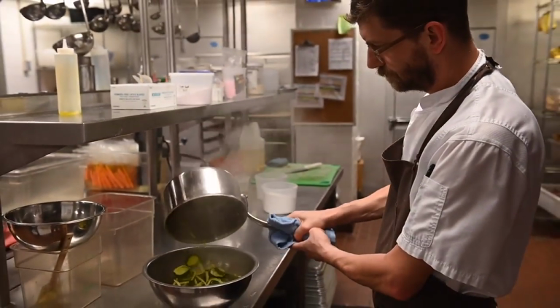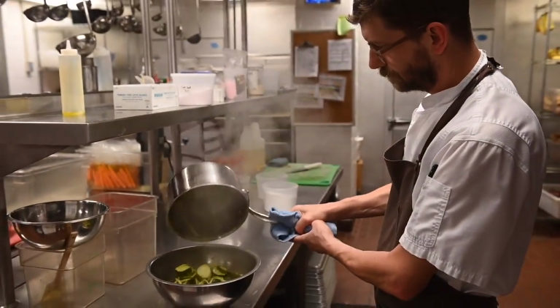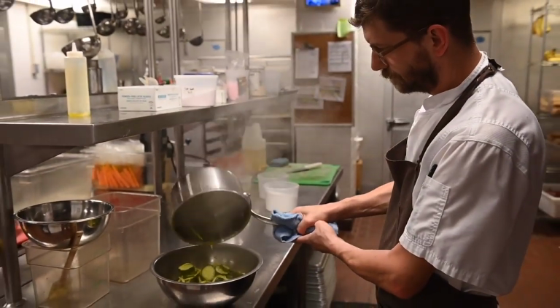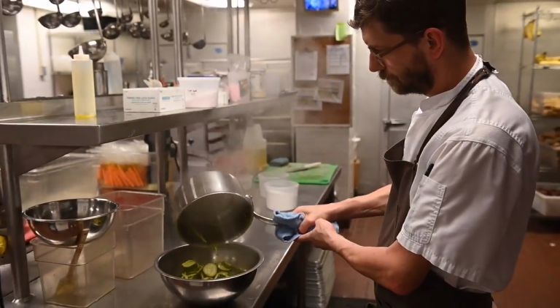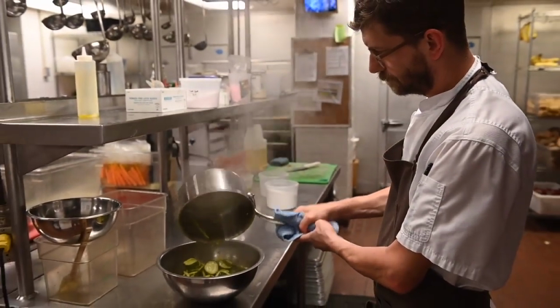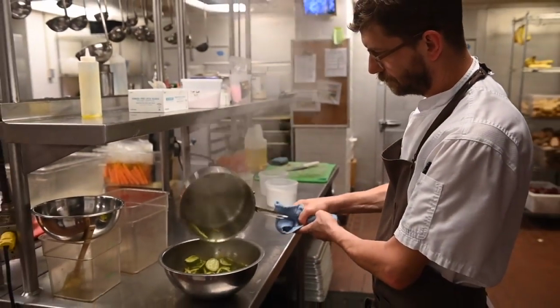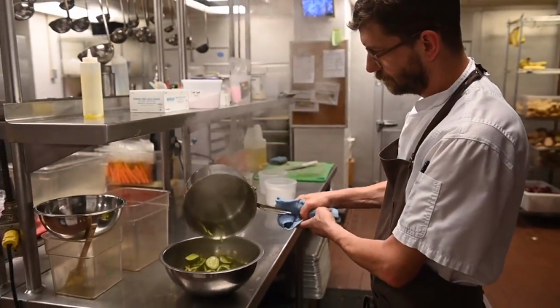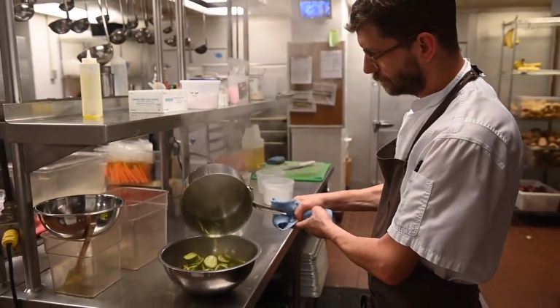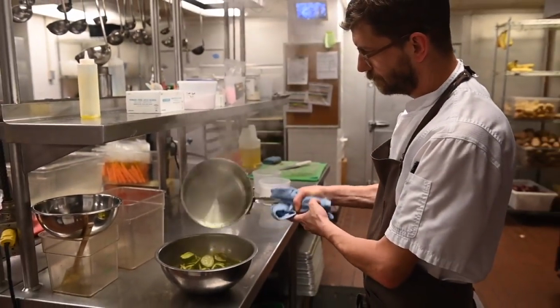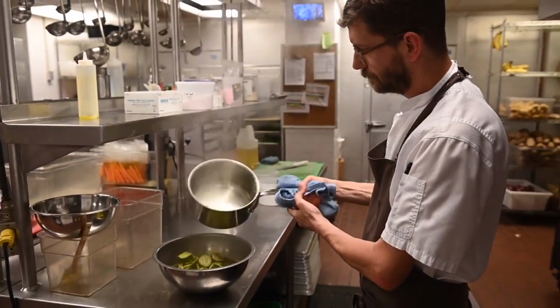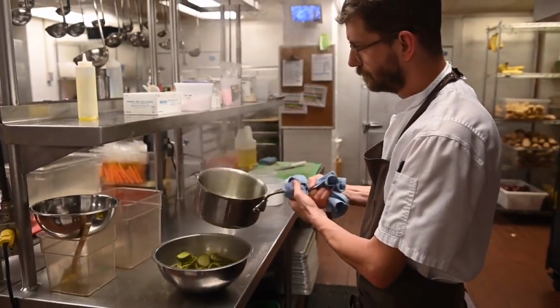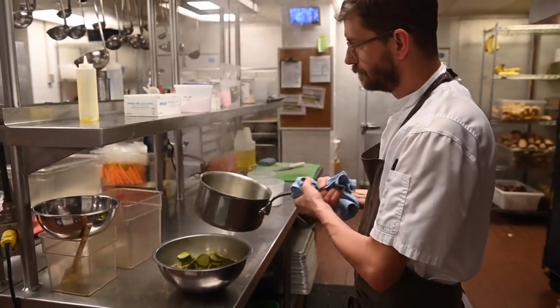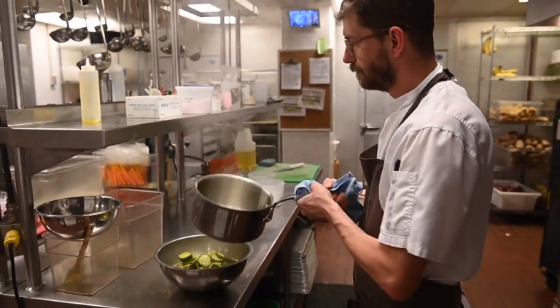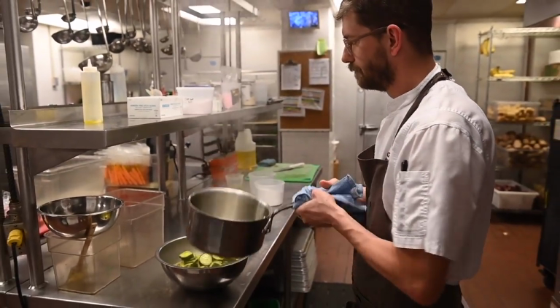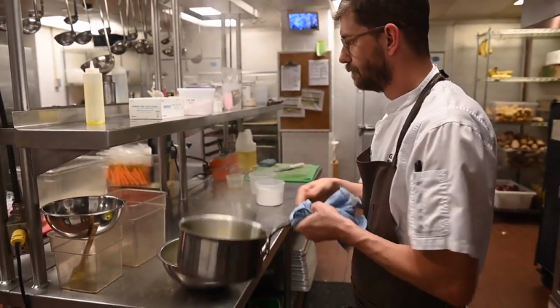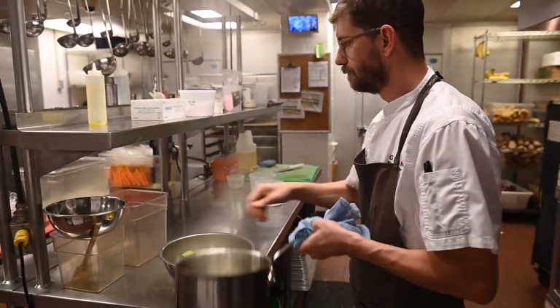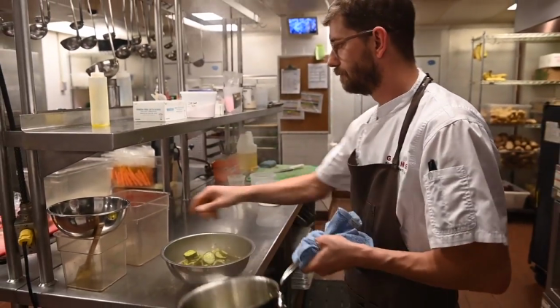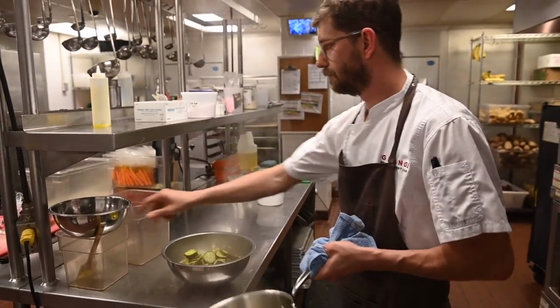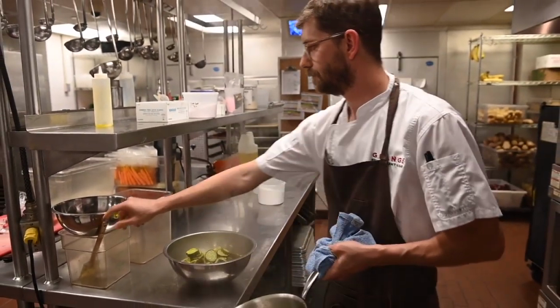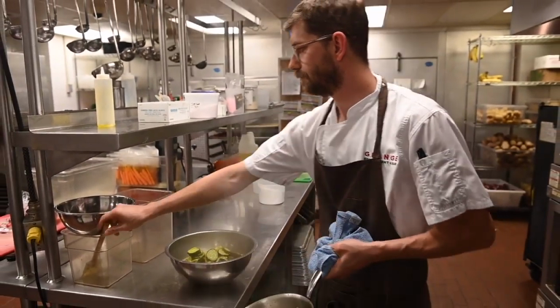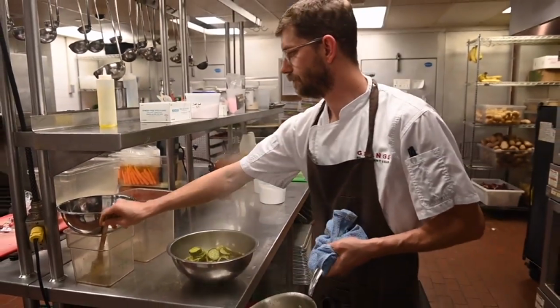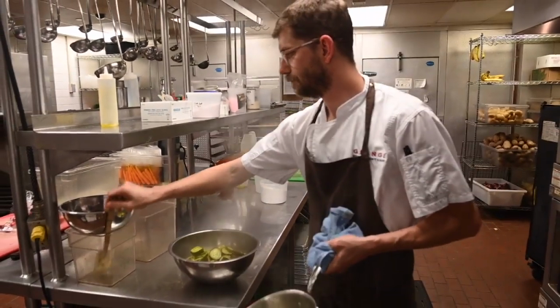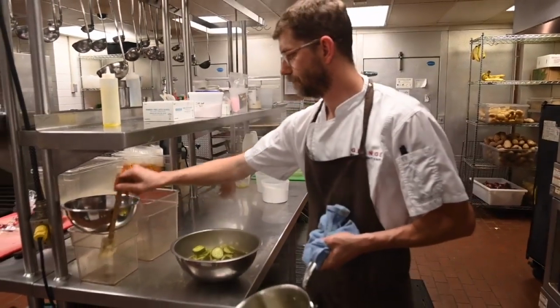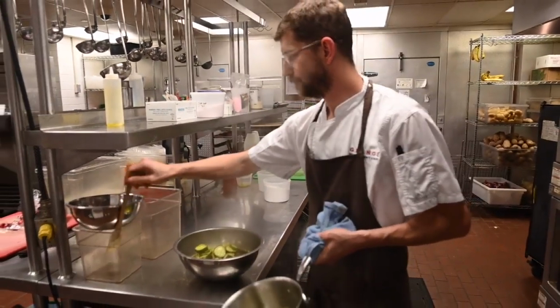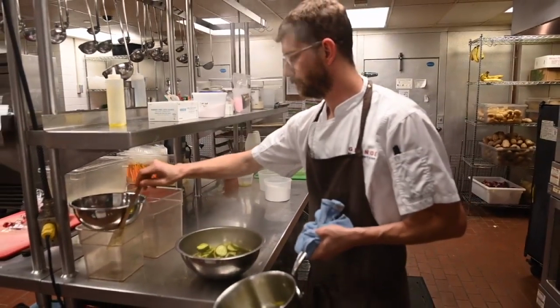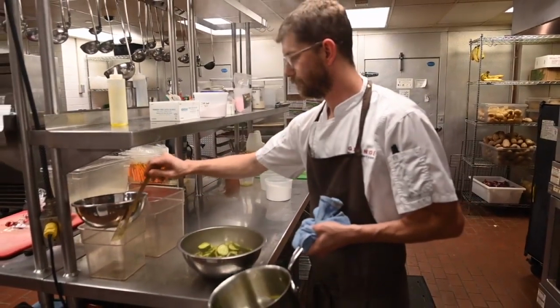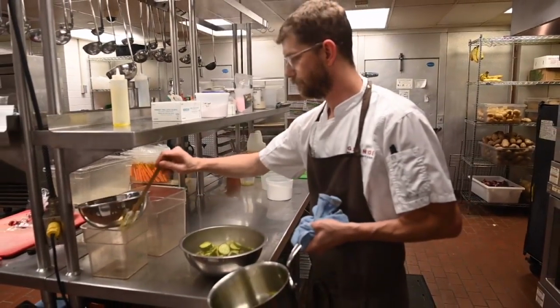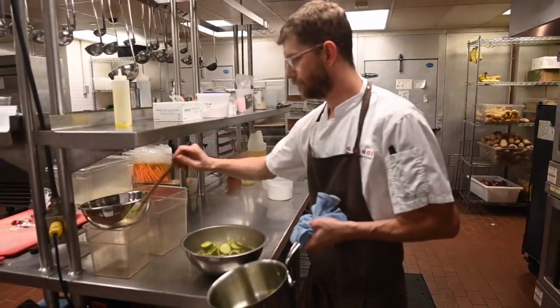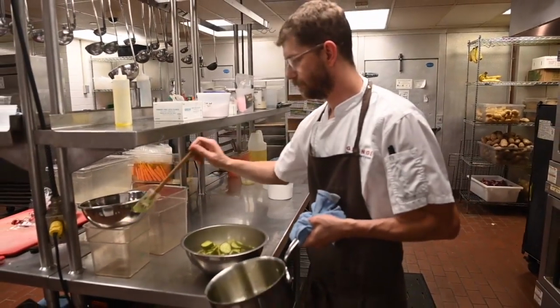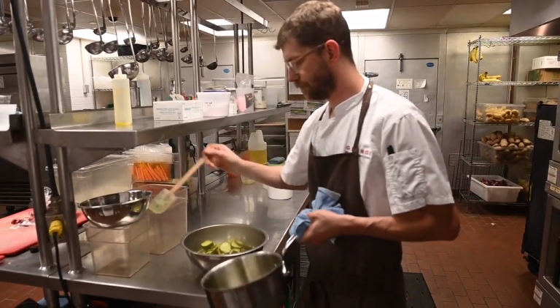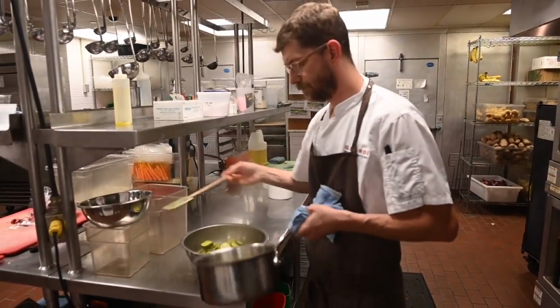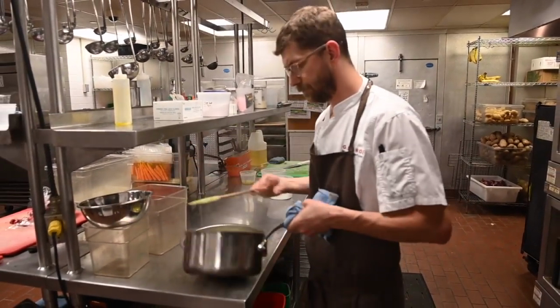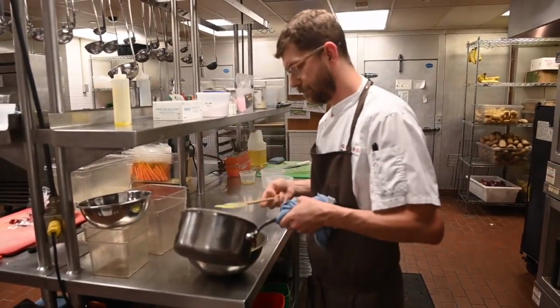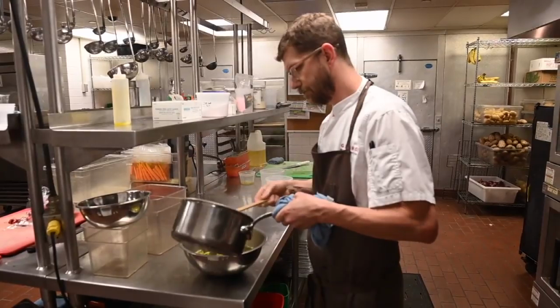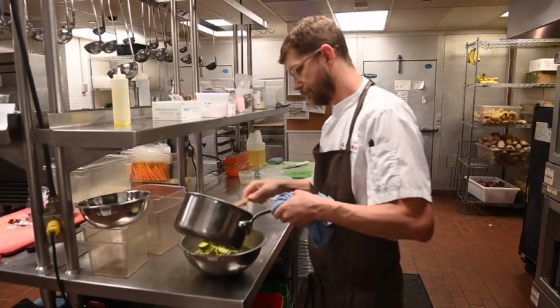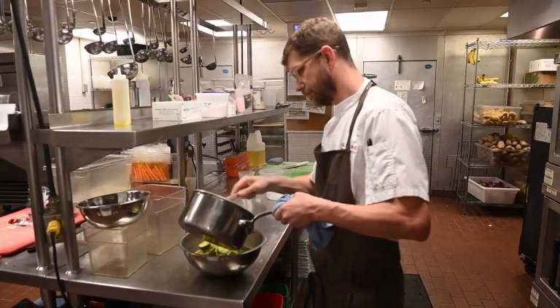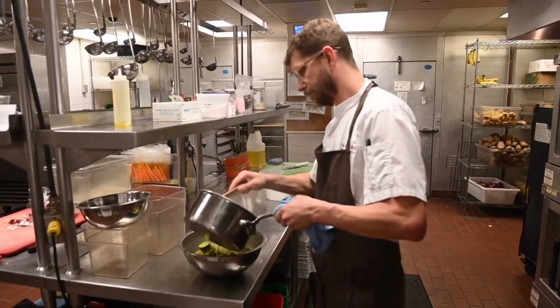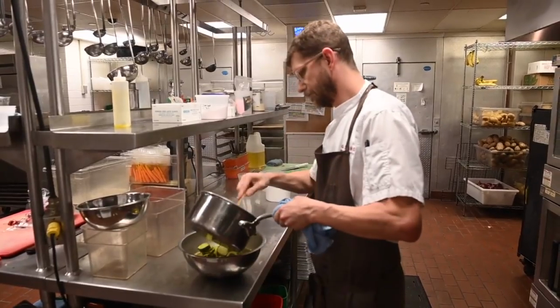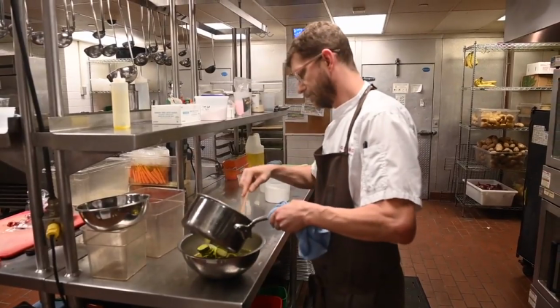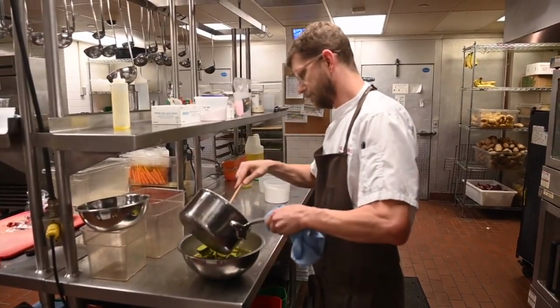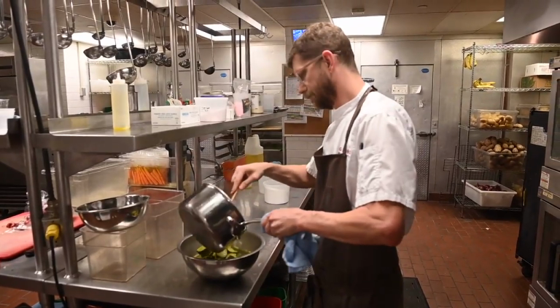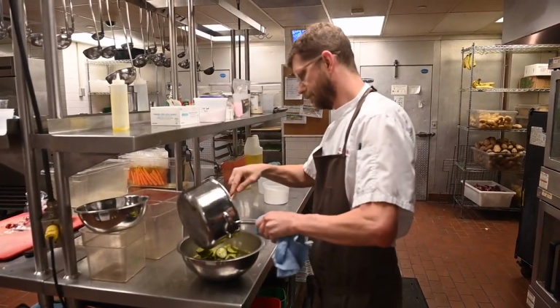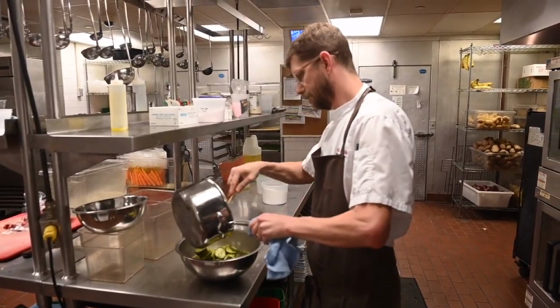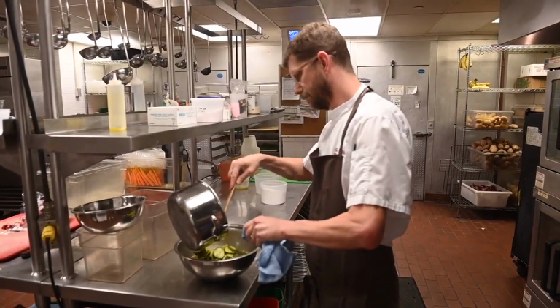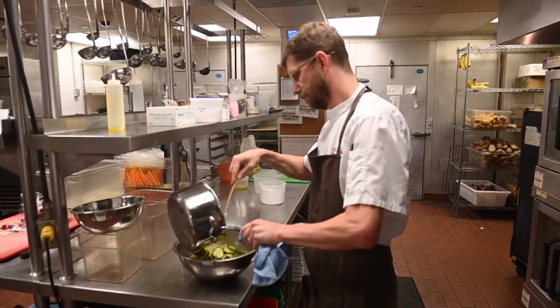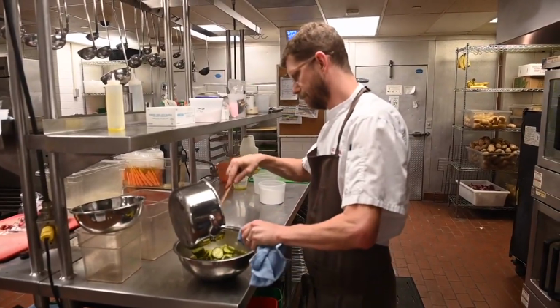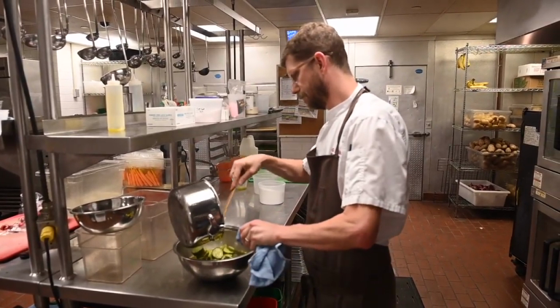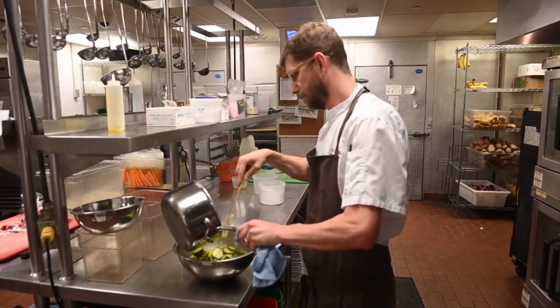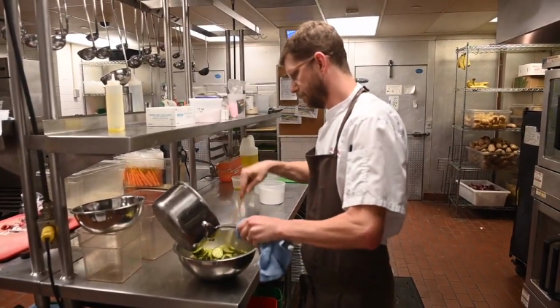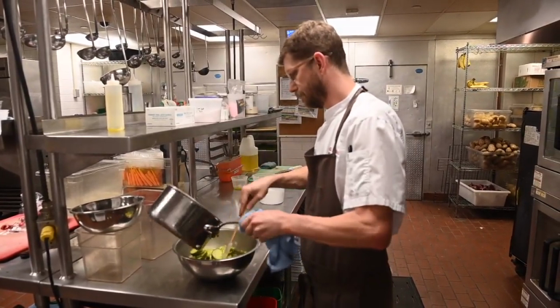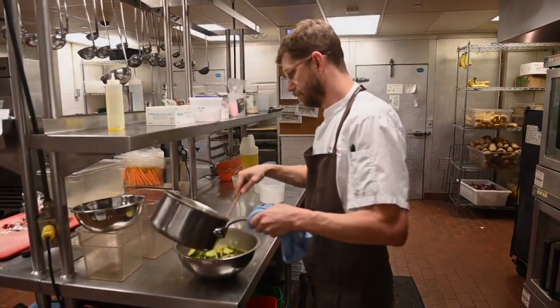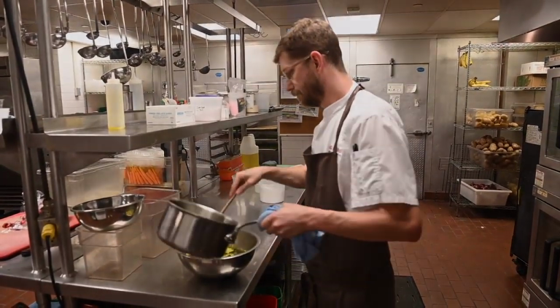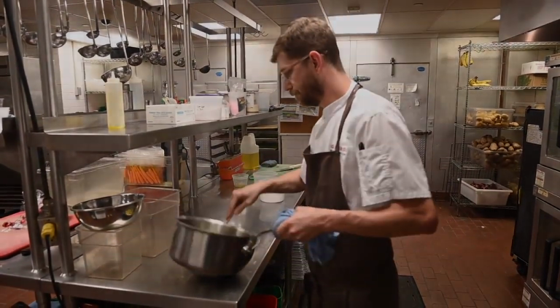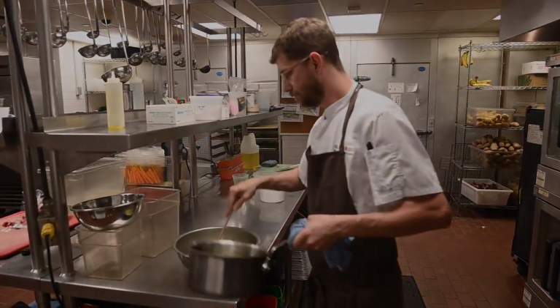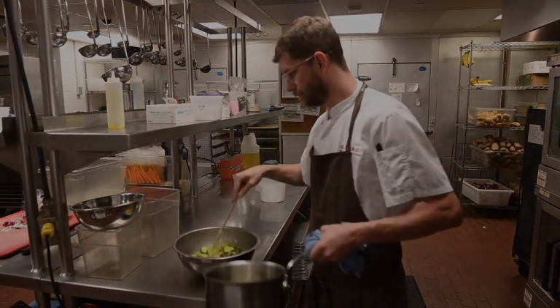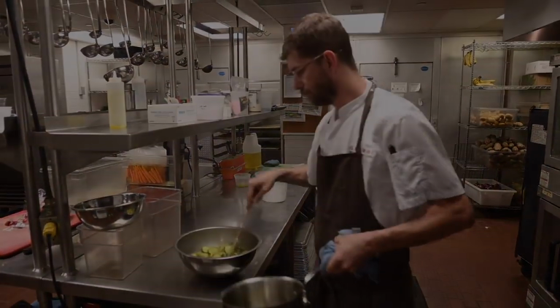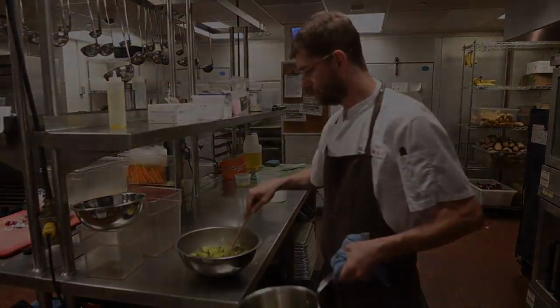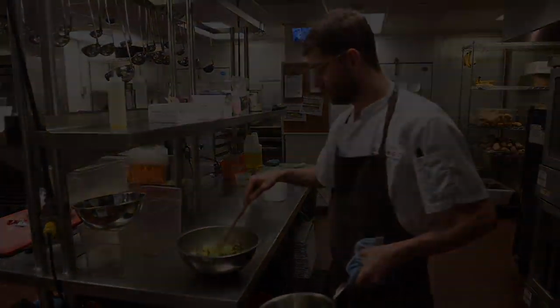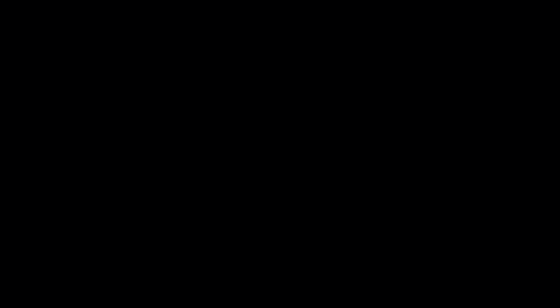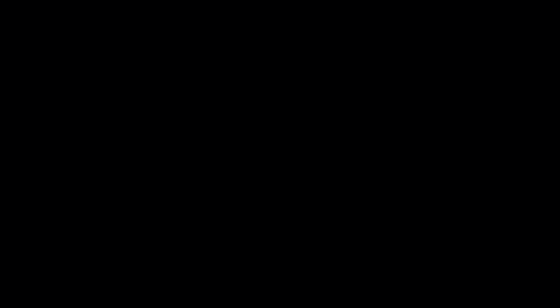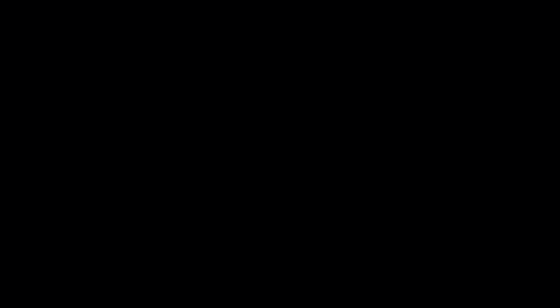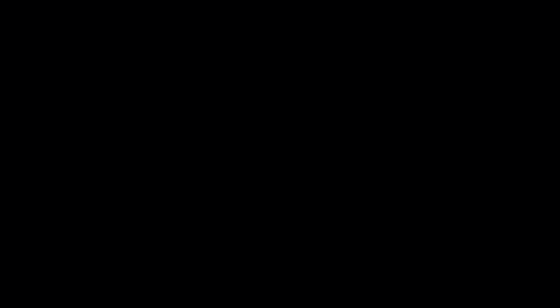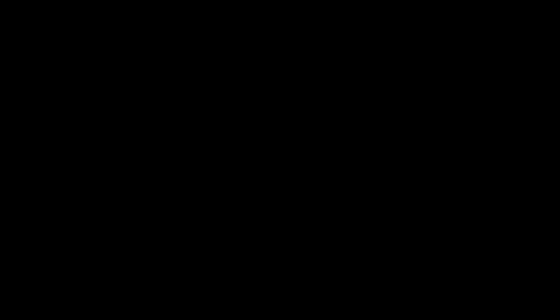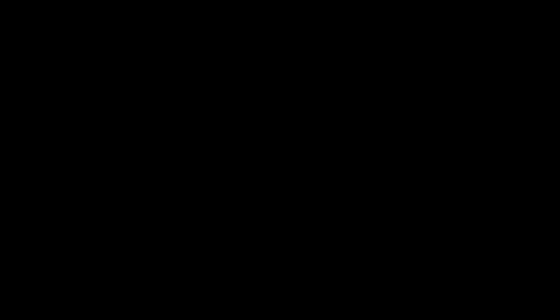We have a good repertoire and we just like to keep the rotation going. So maybe if you come back again, you won't see the same thing.